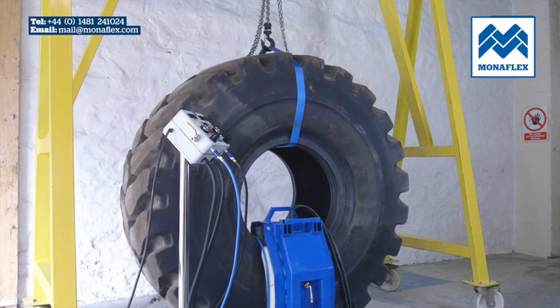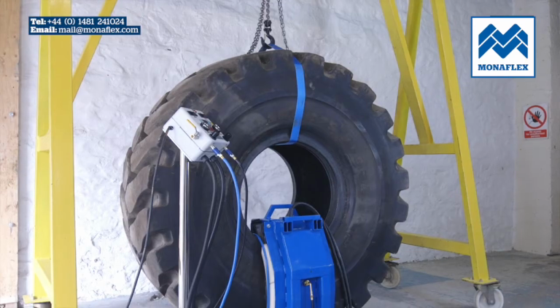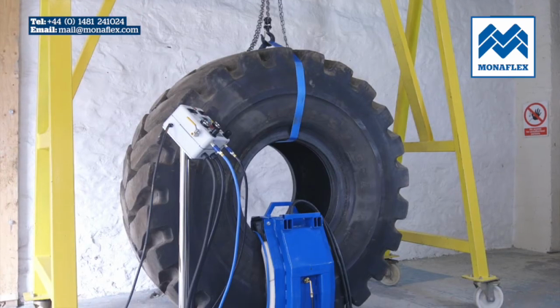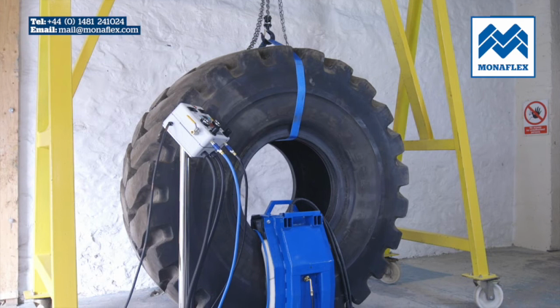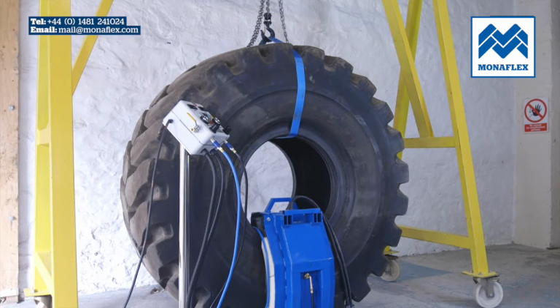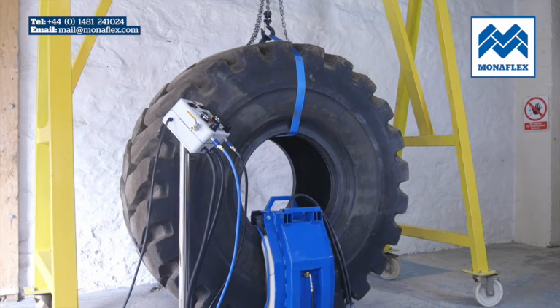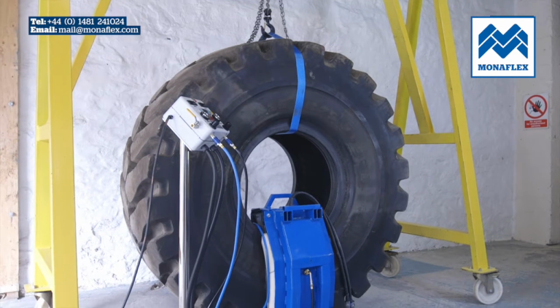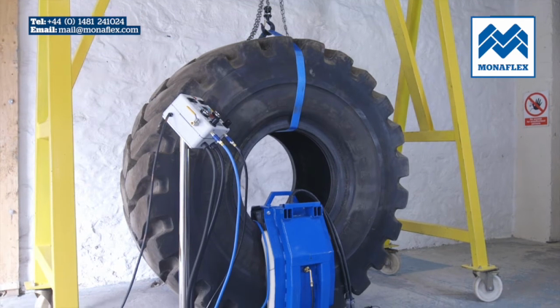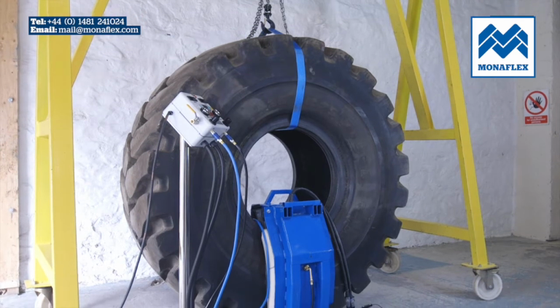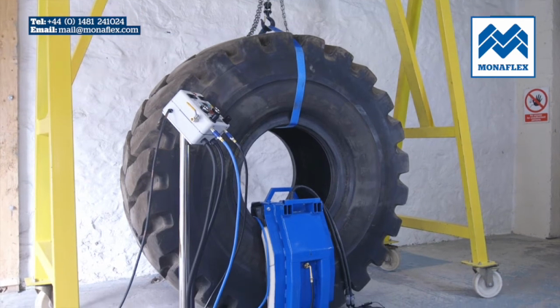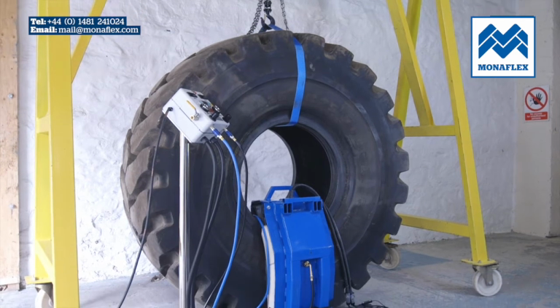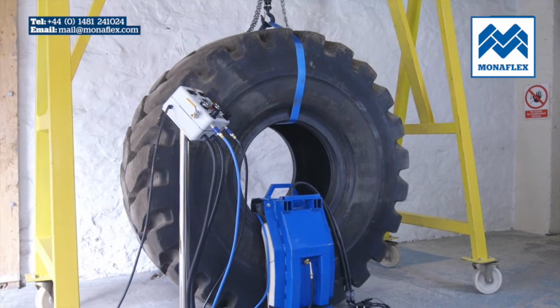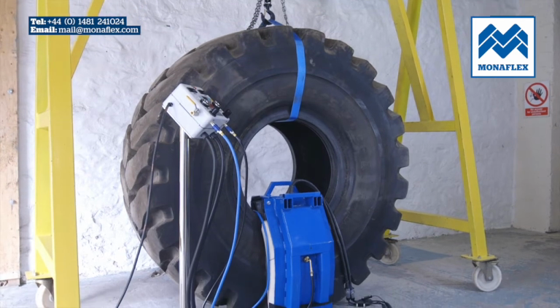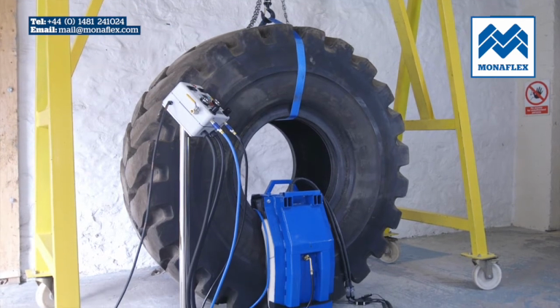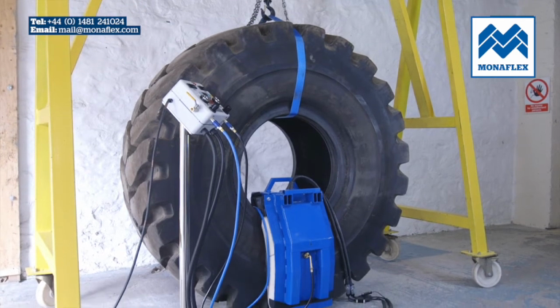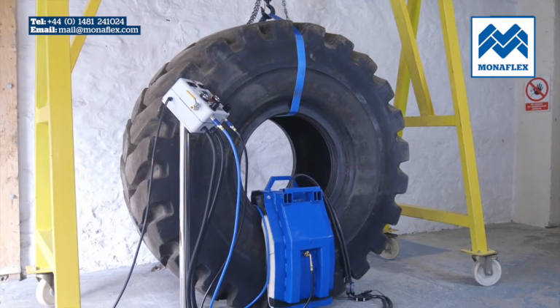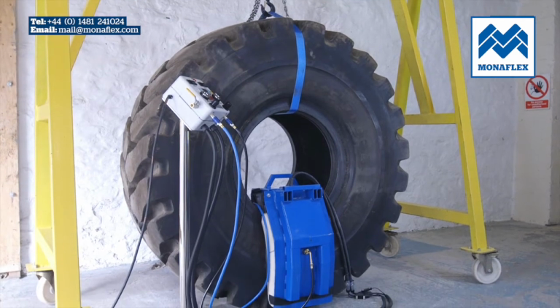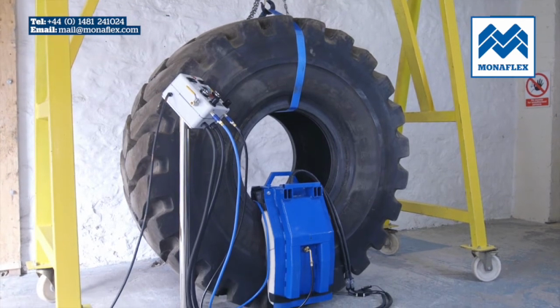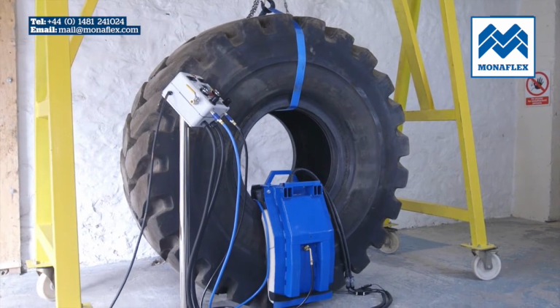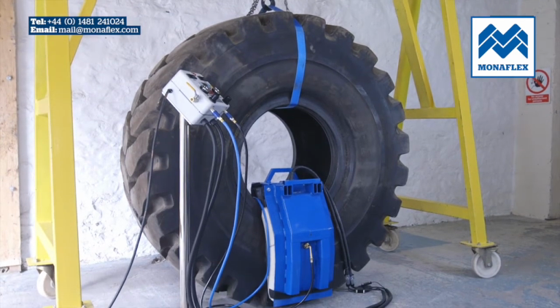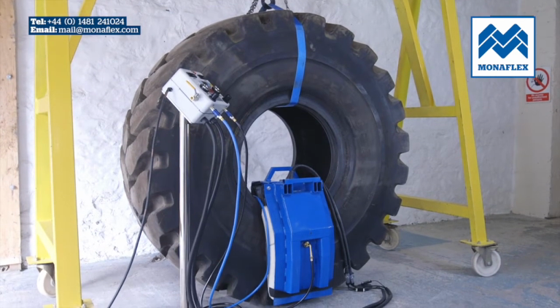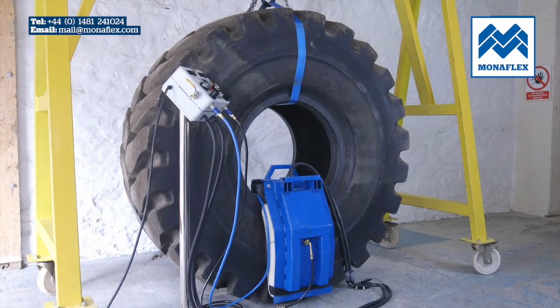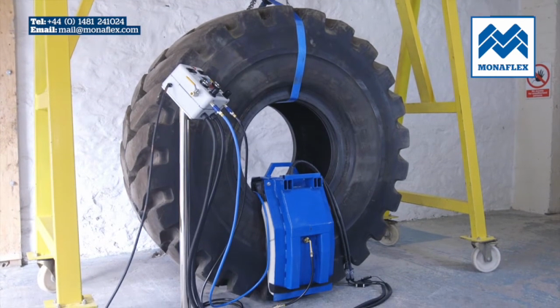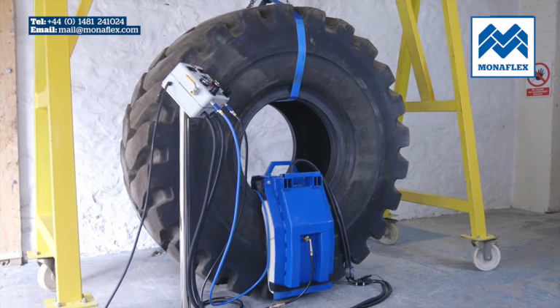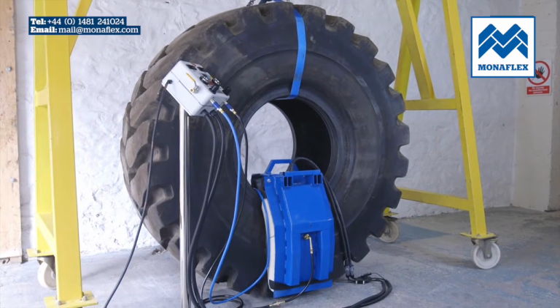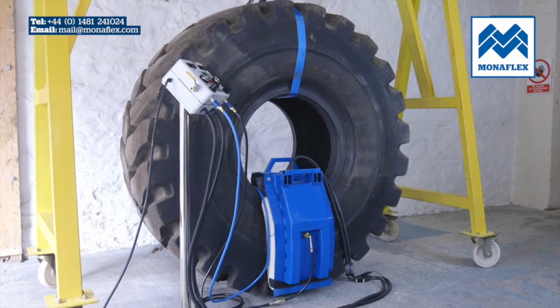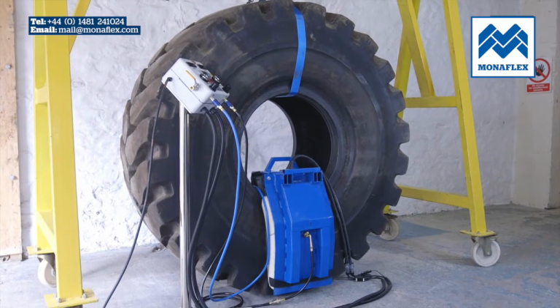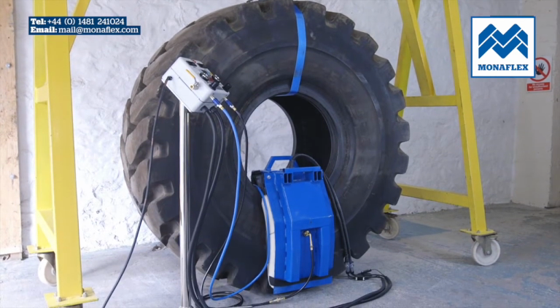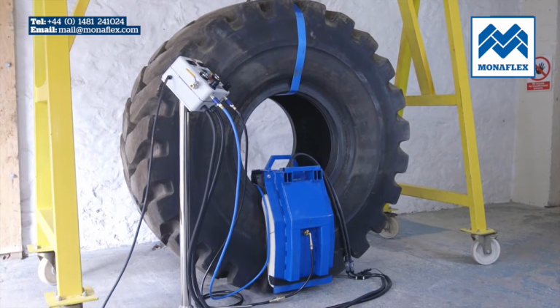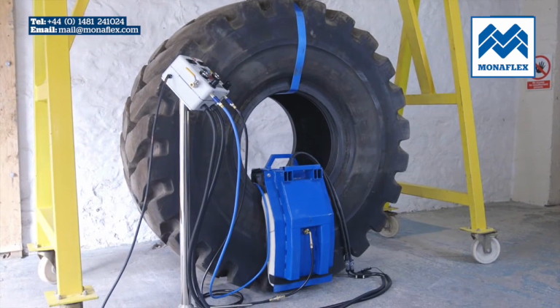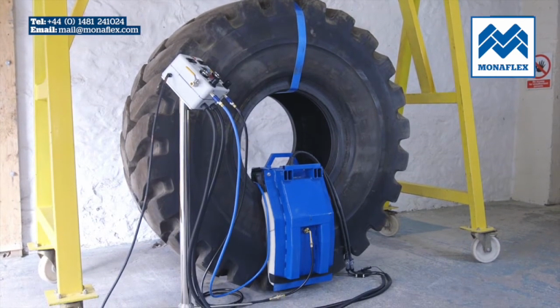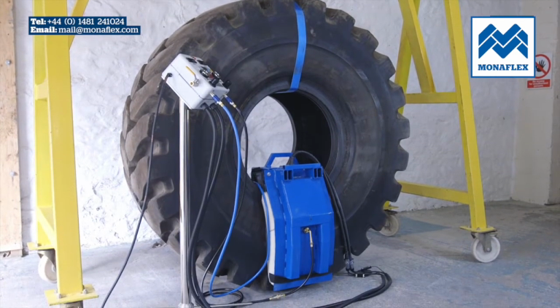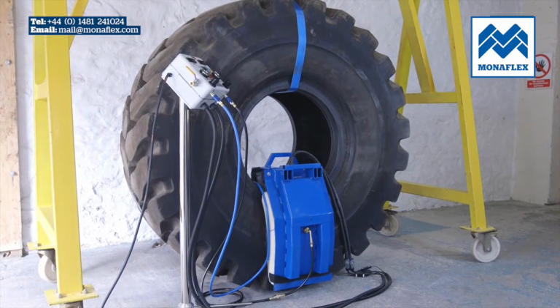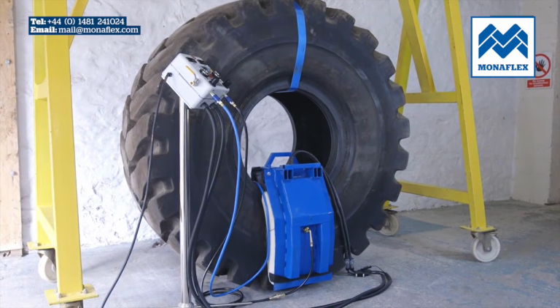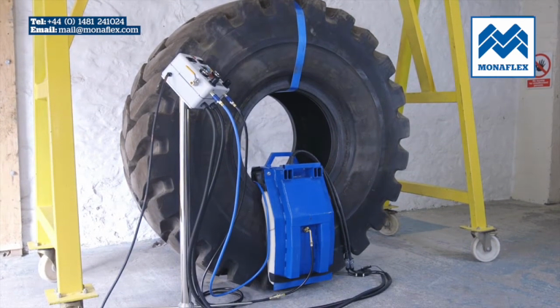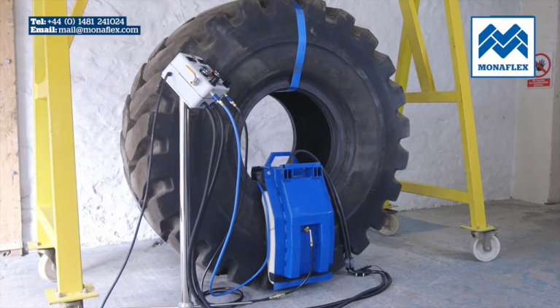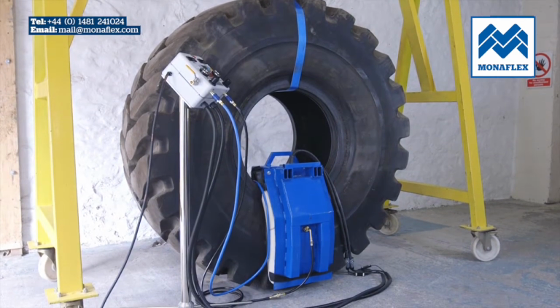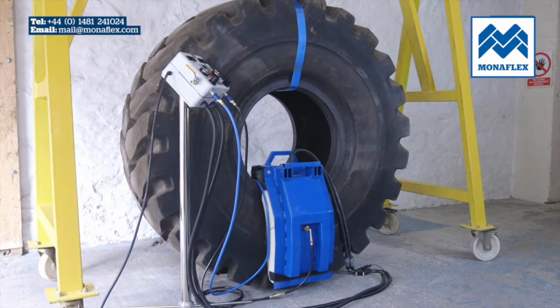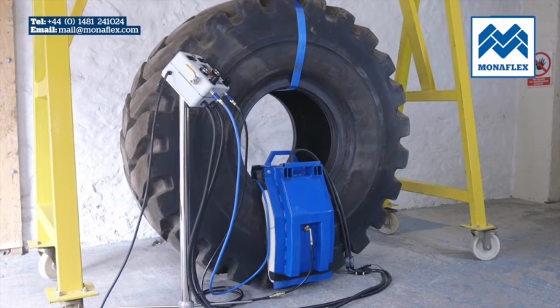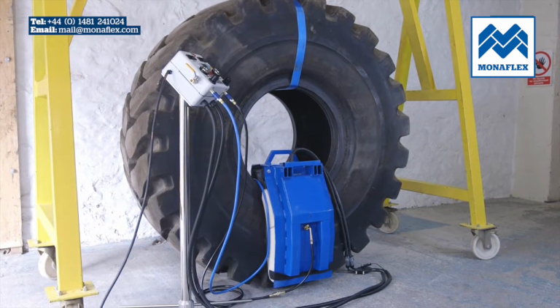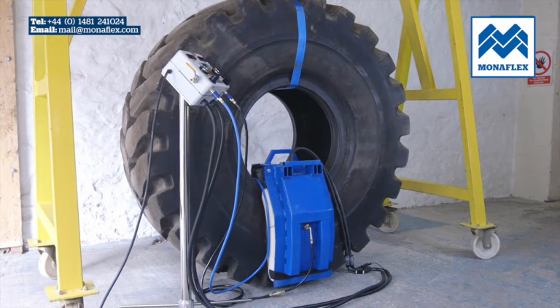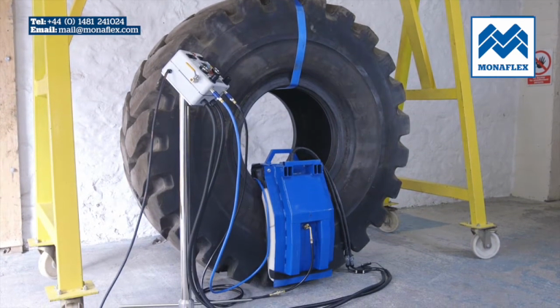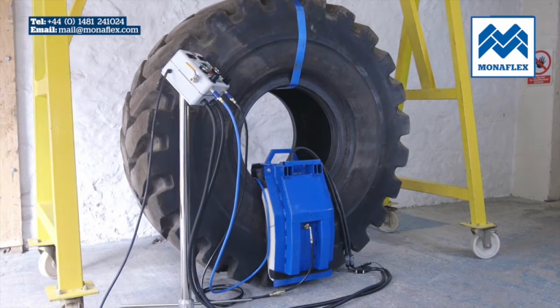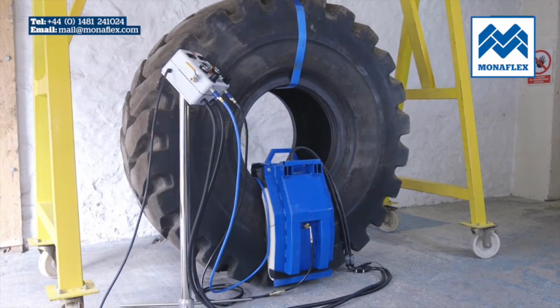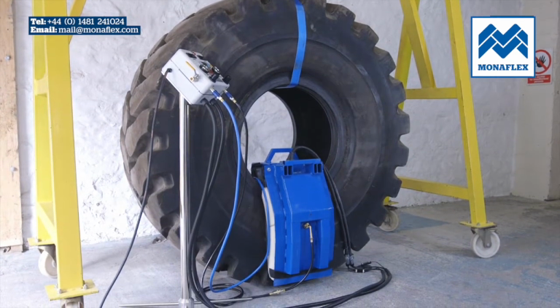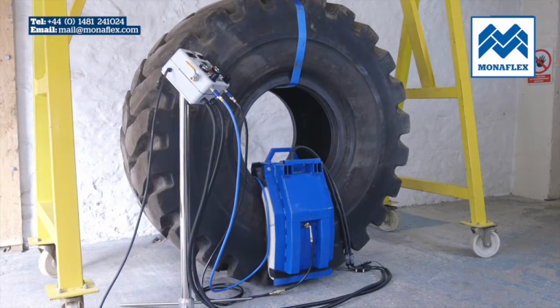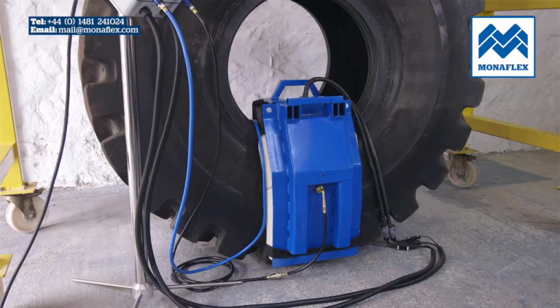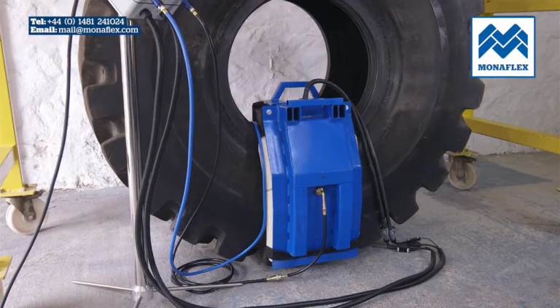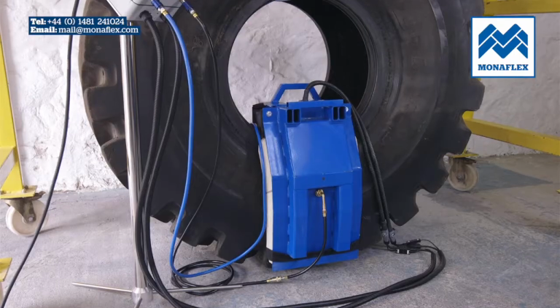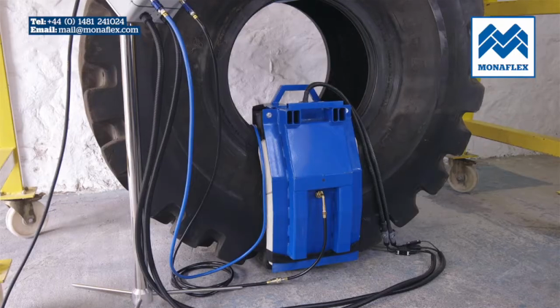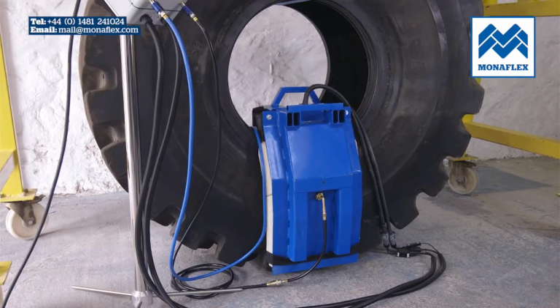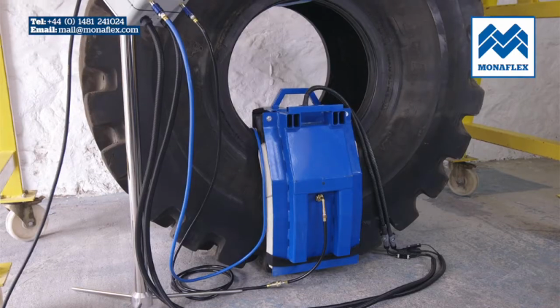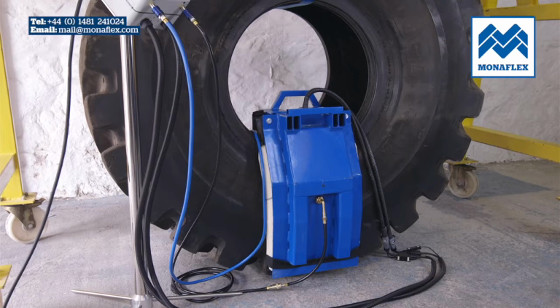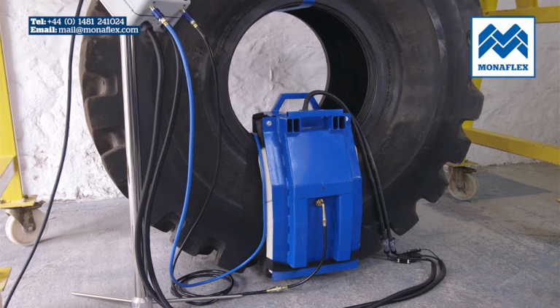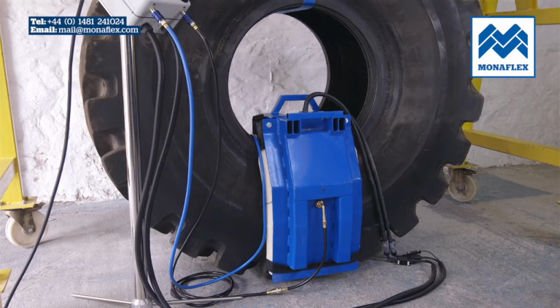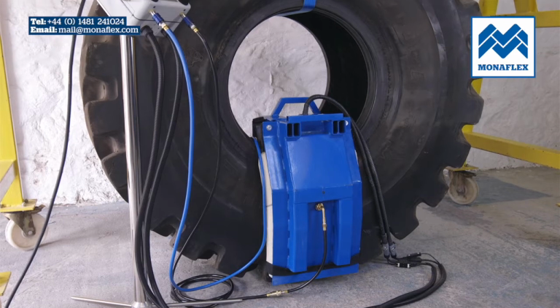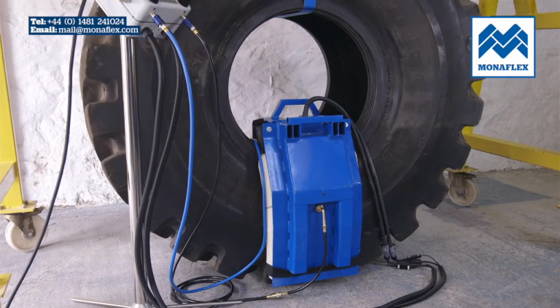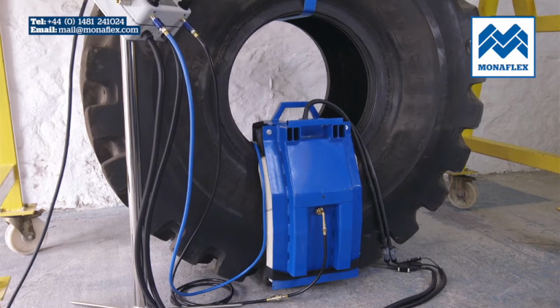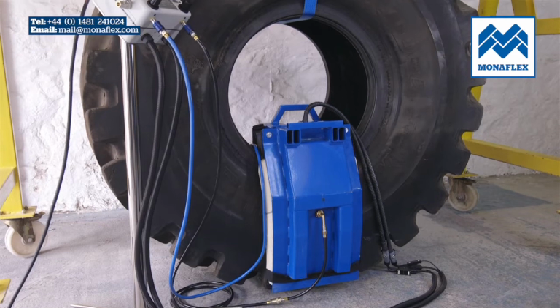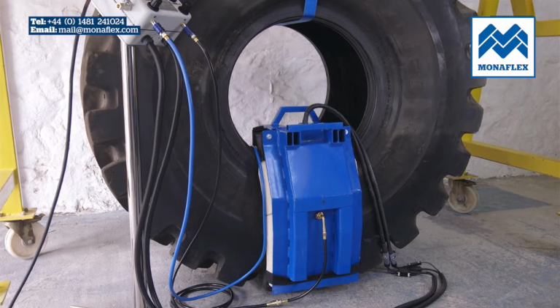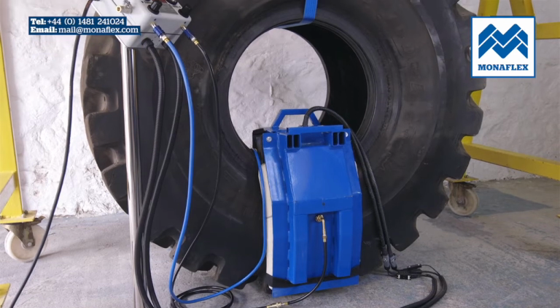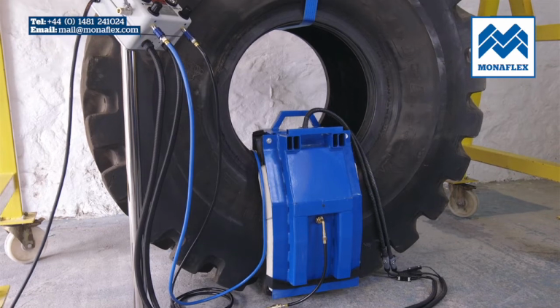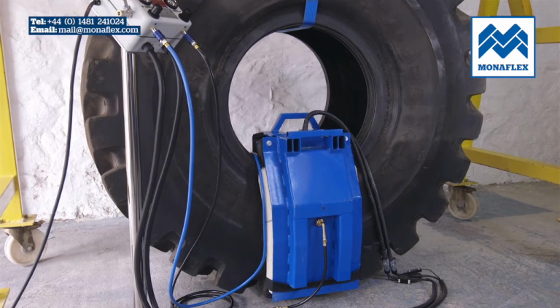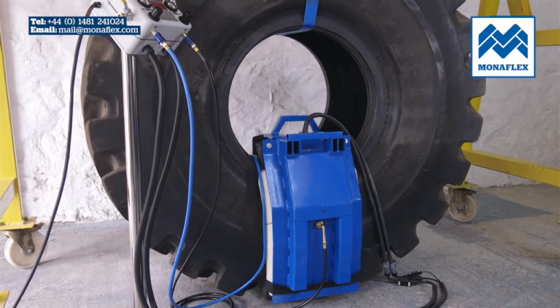Utilising over 40 years experience, the Monoflex system has been developed to be hard-wearing, efficient and as simple to use as possible.